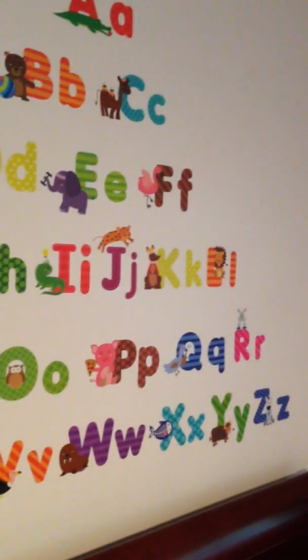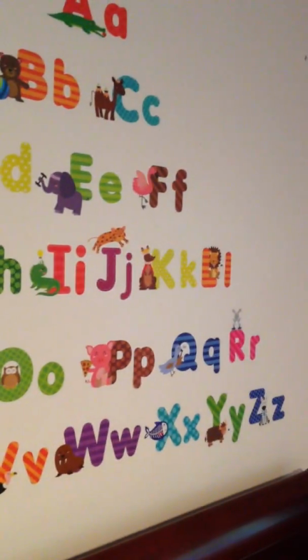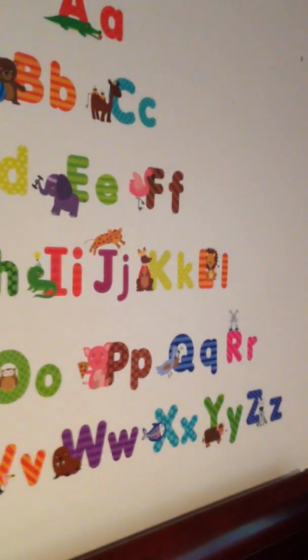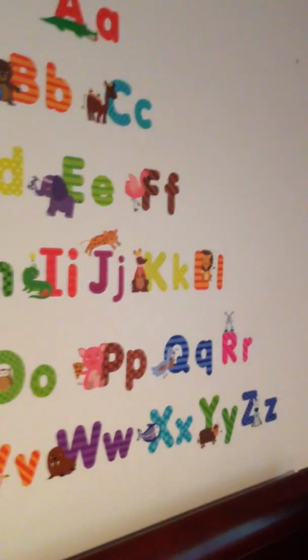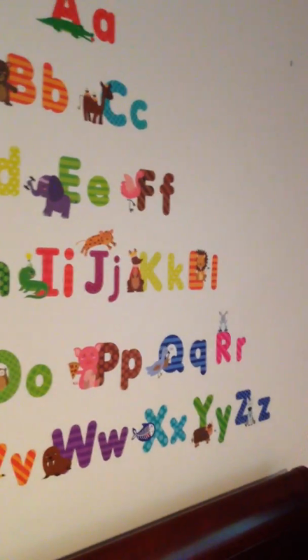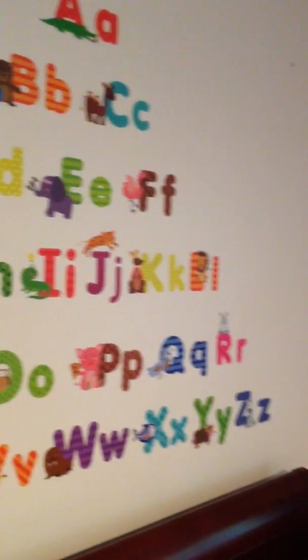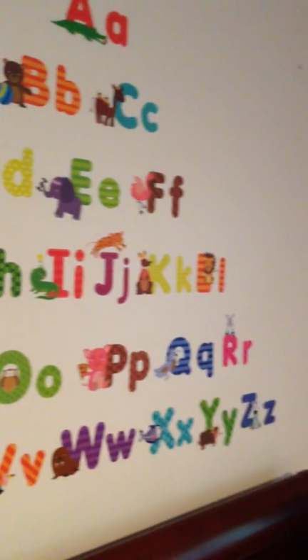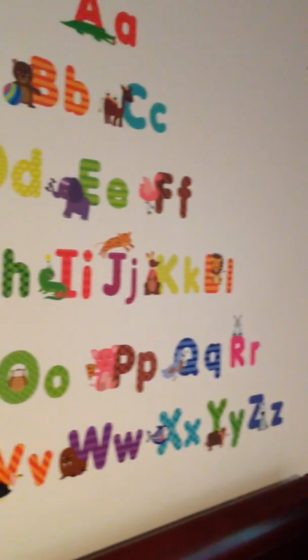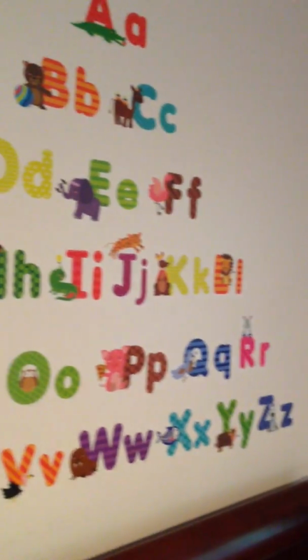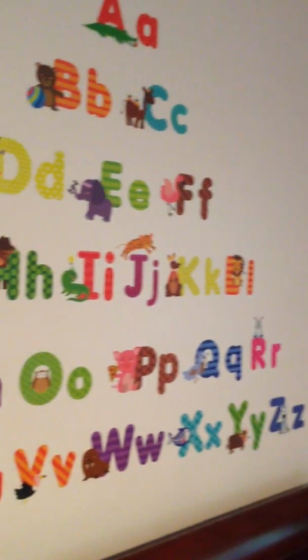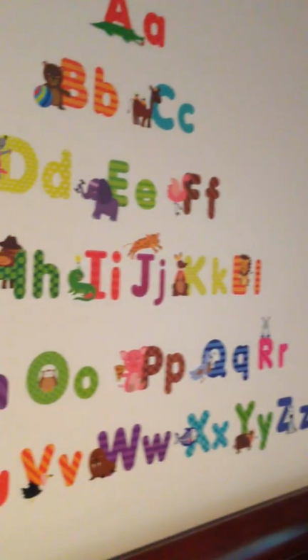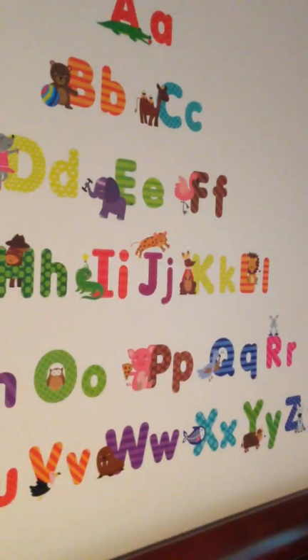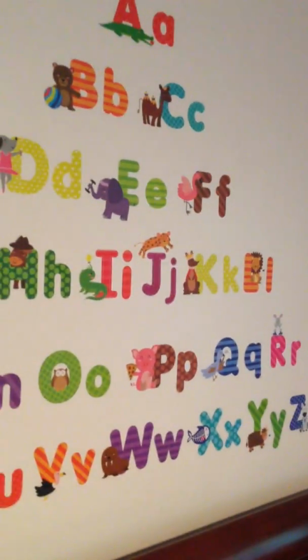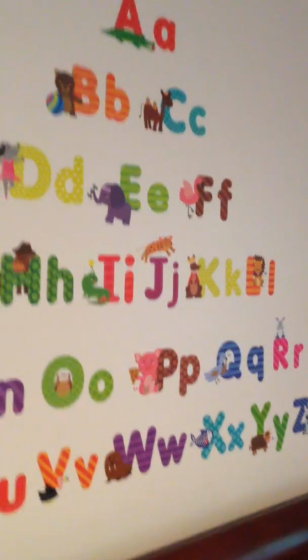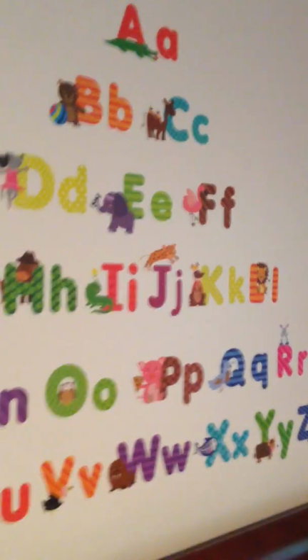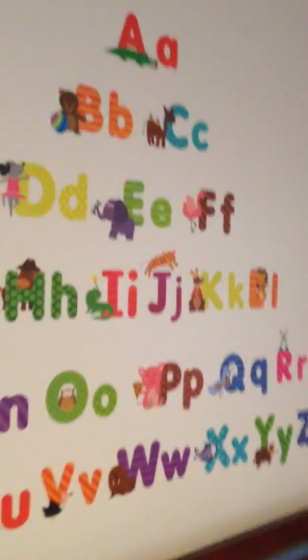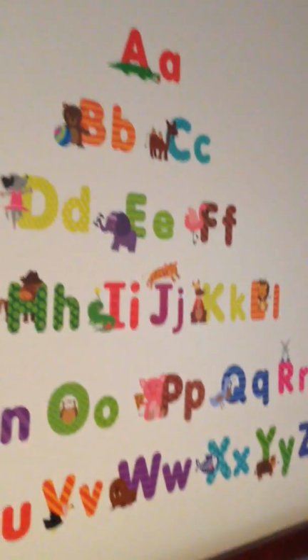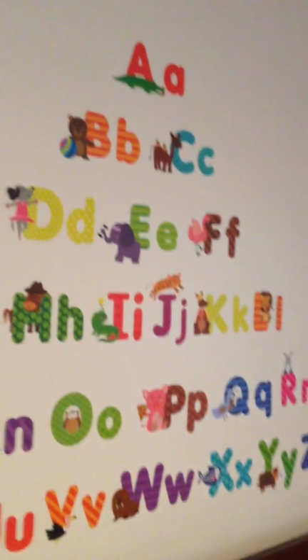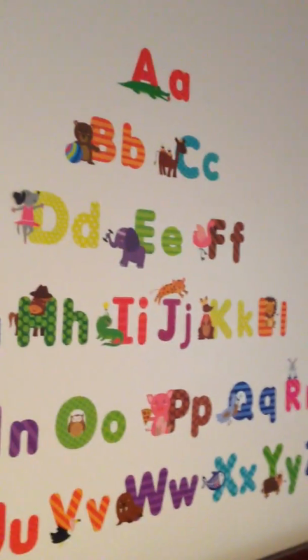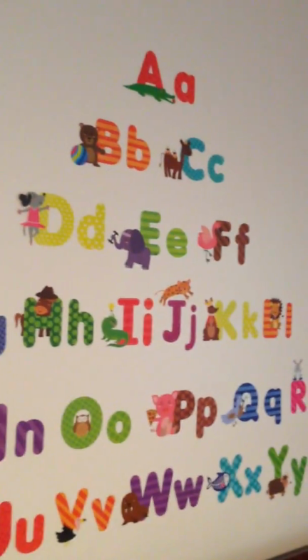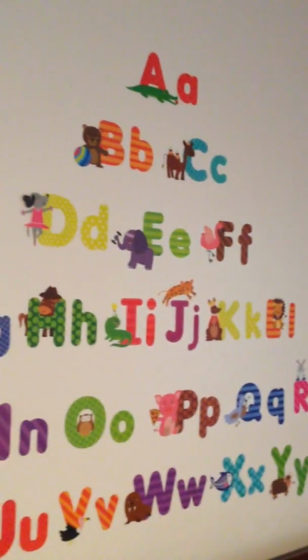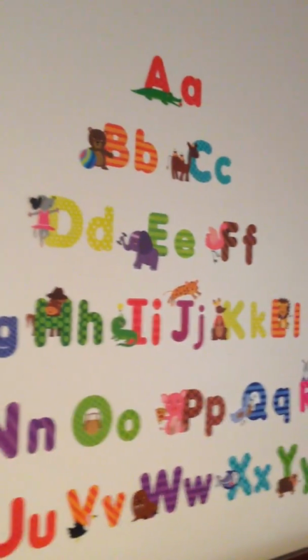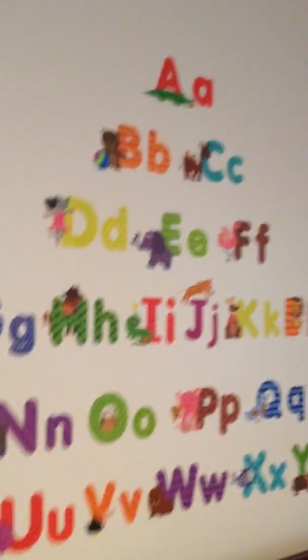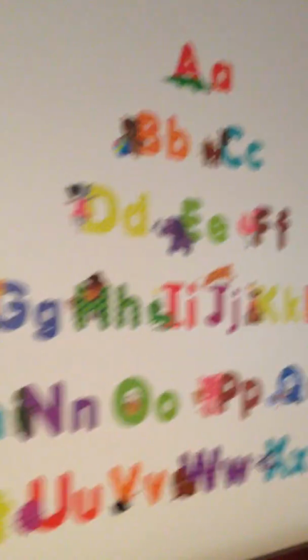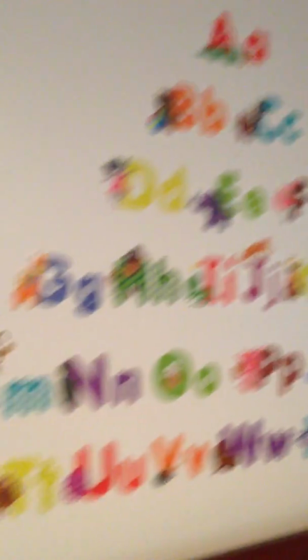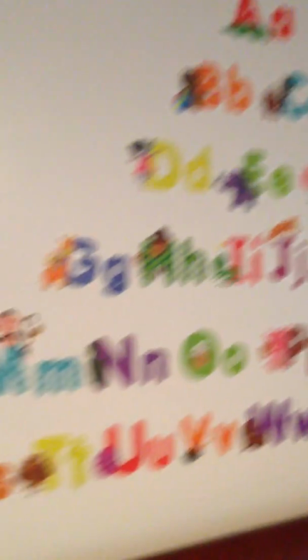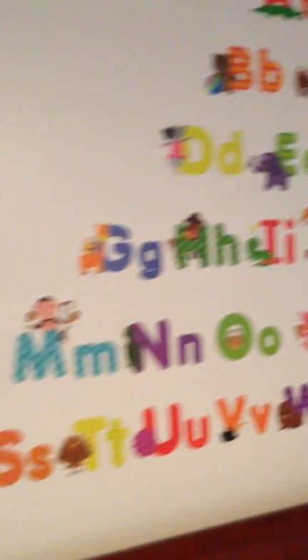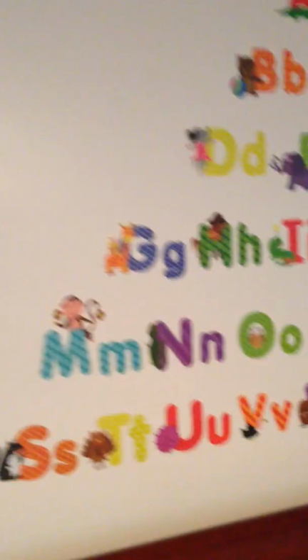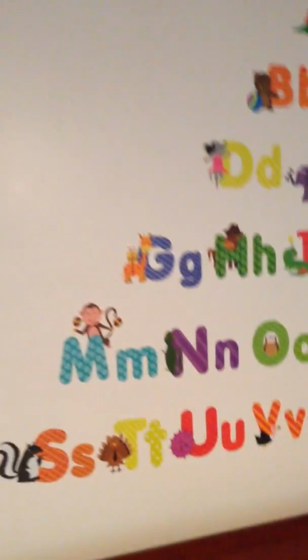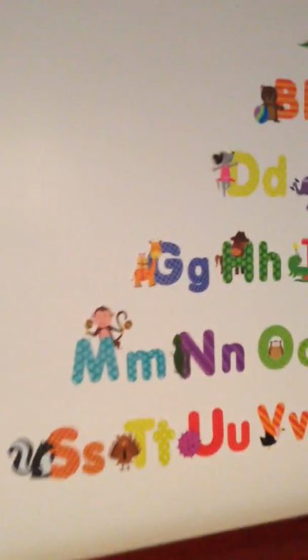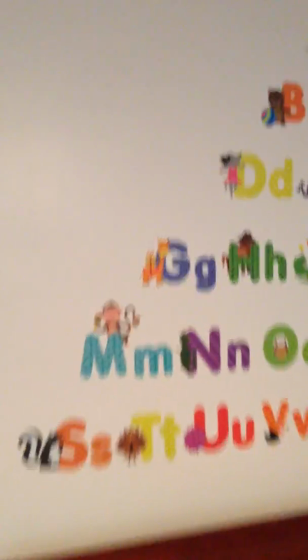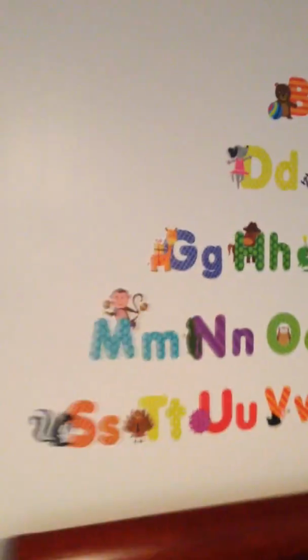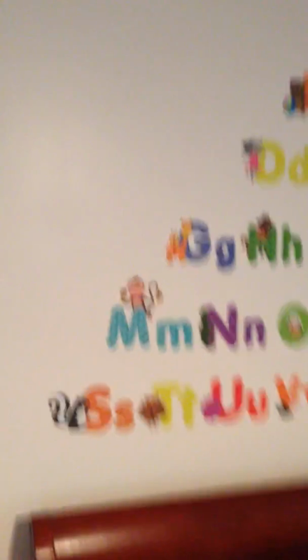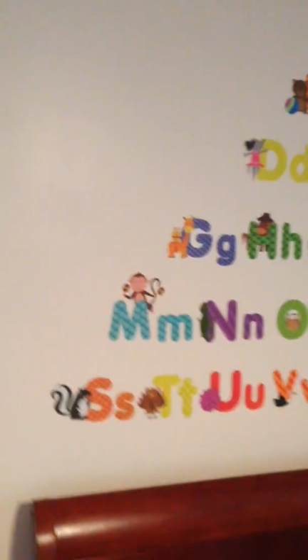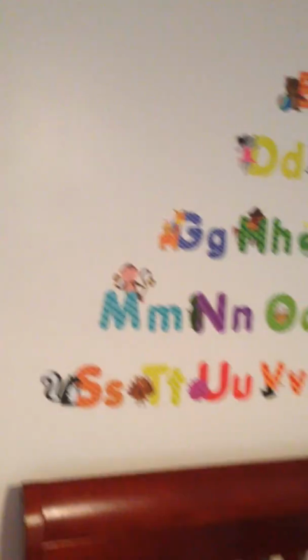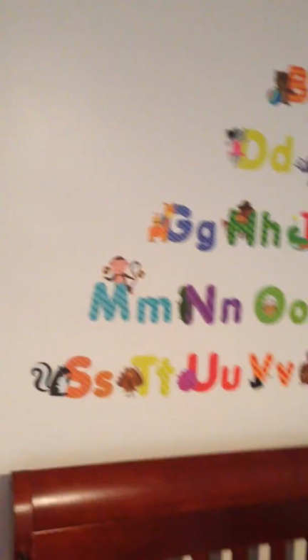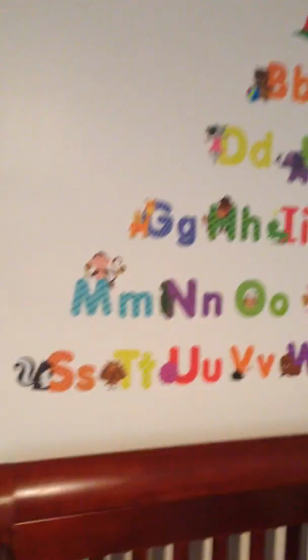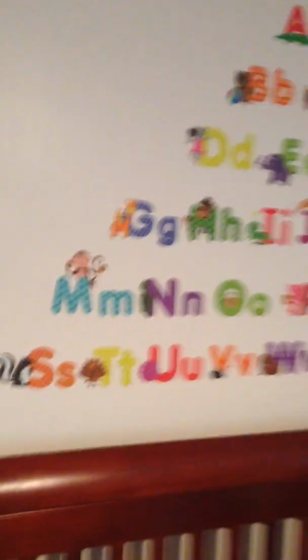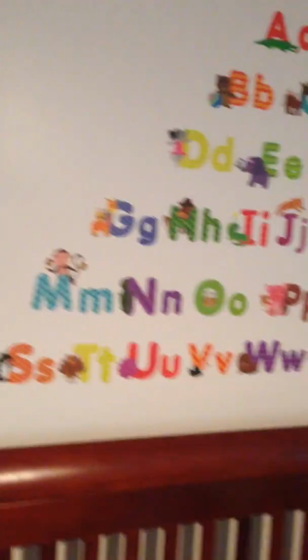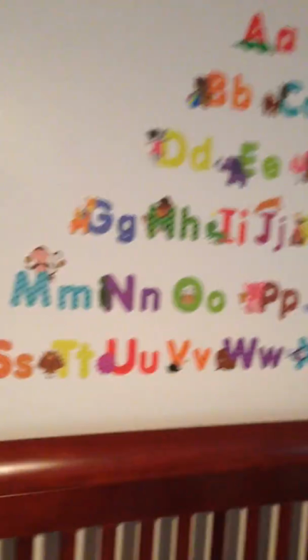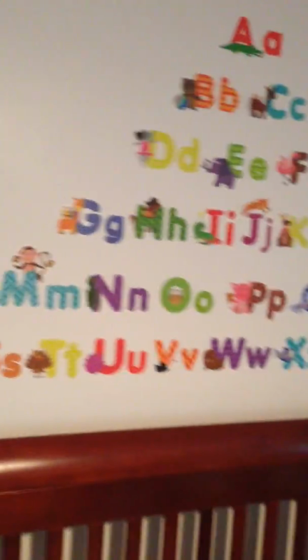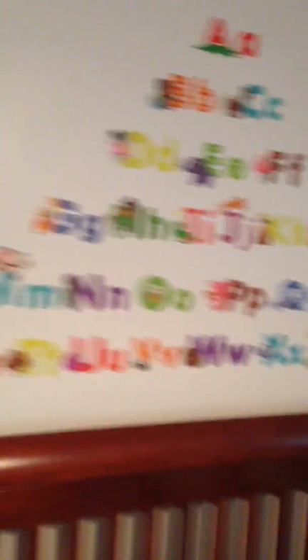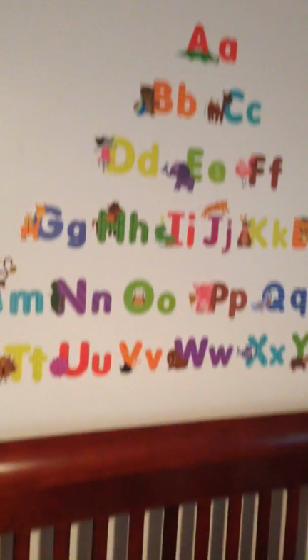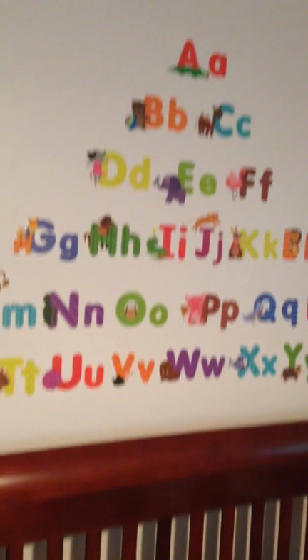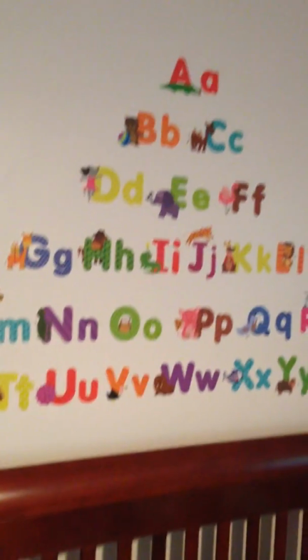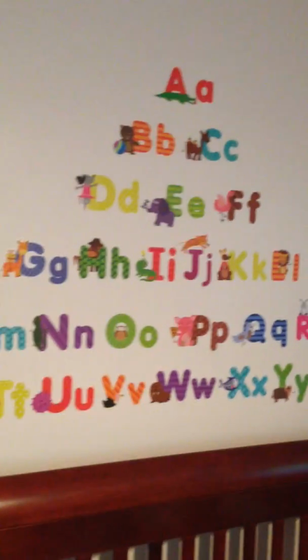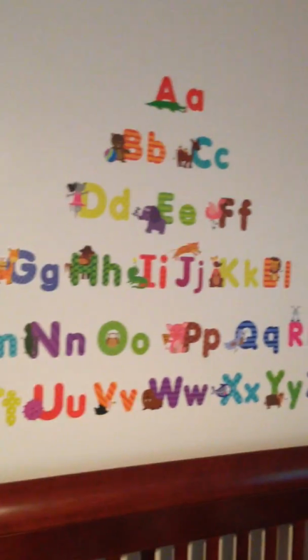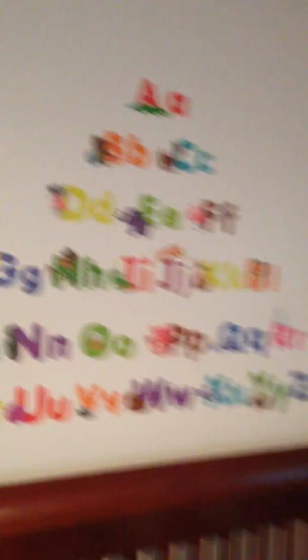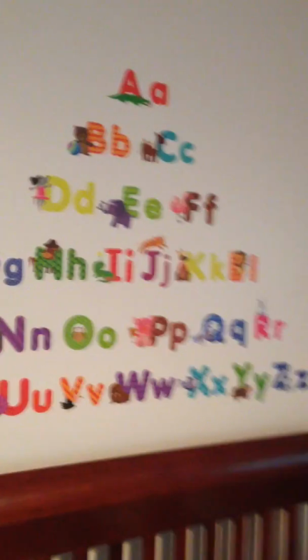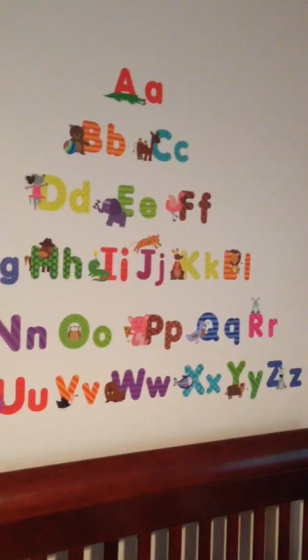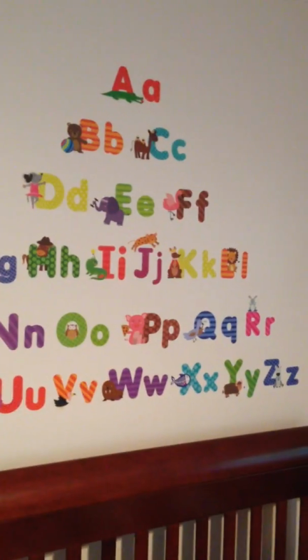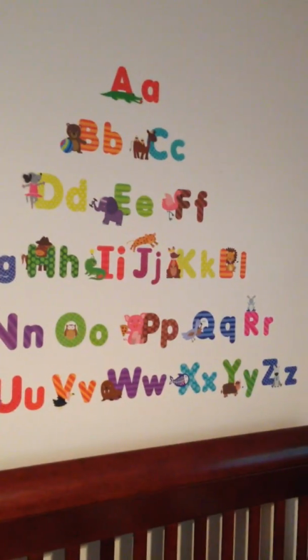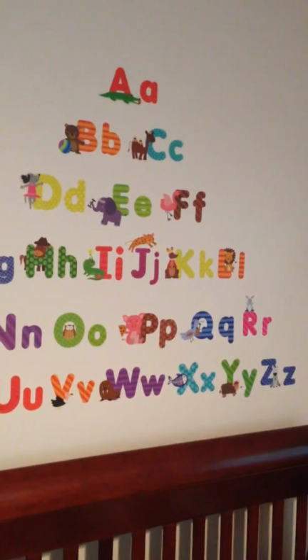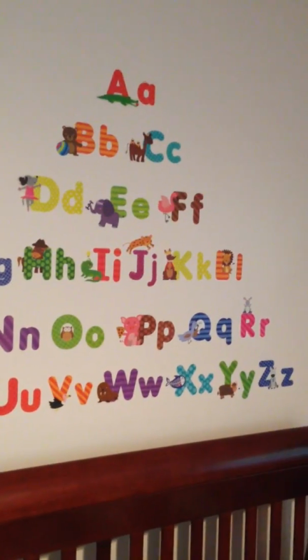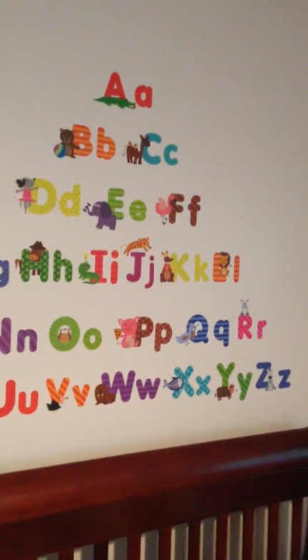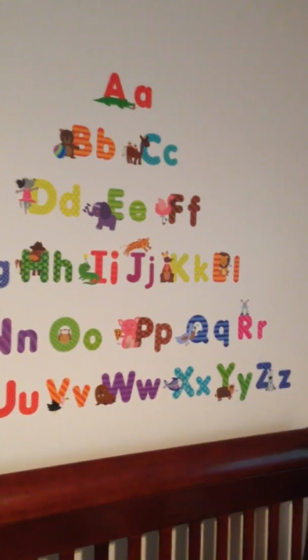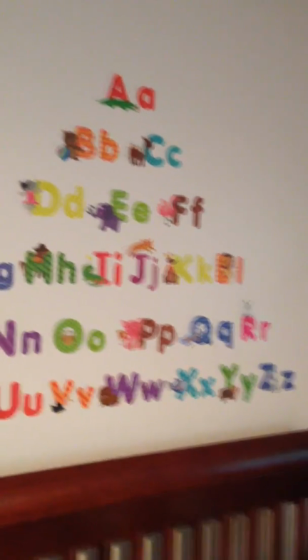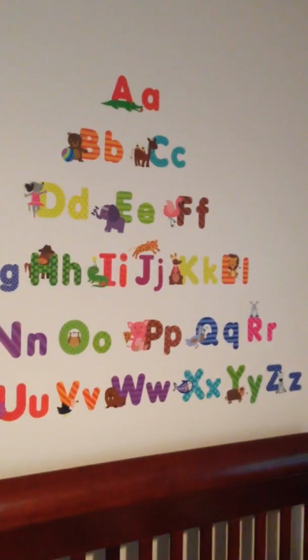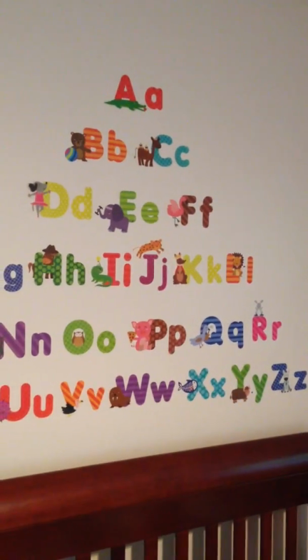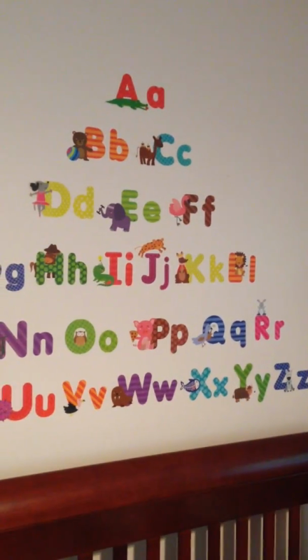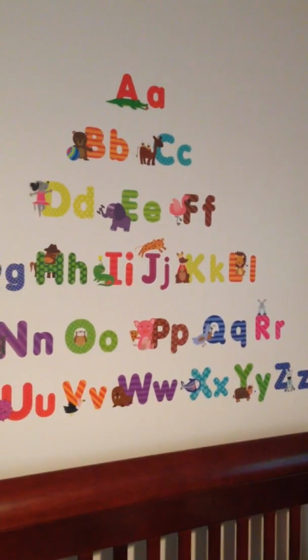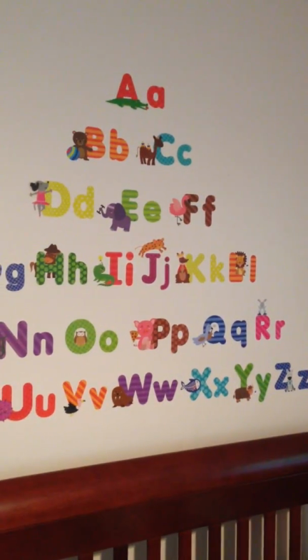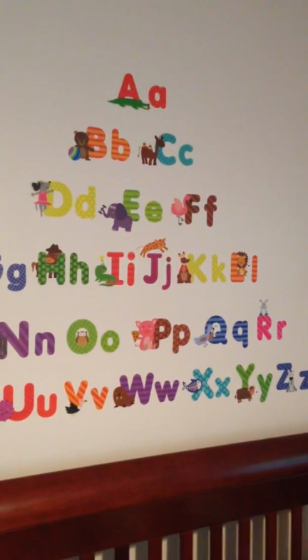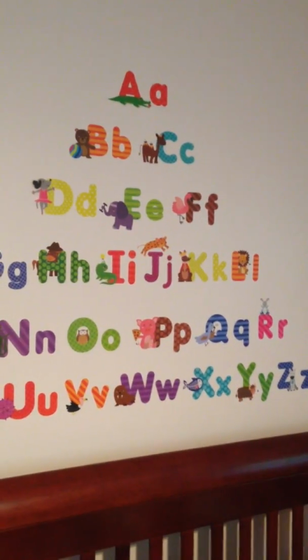But besides all of that, it looks great. It's an excellent decoration for our nursery. And we are extremely satisfied with it.